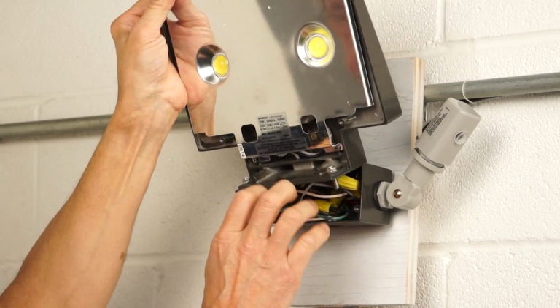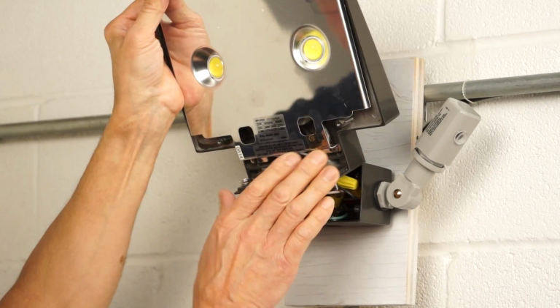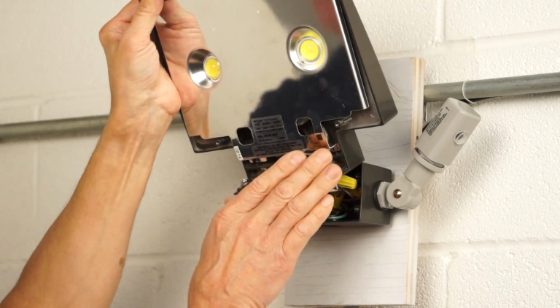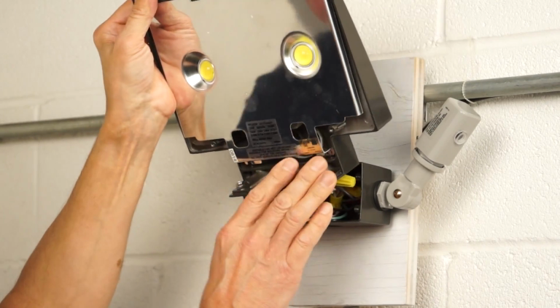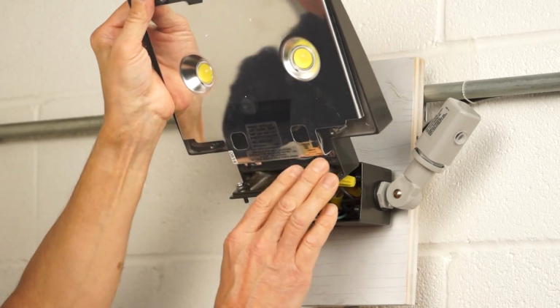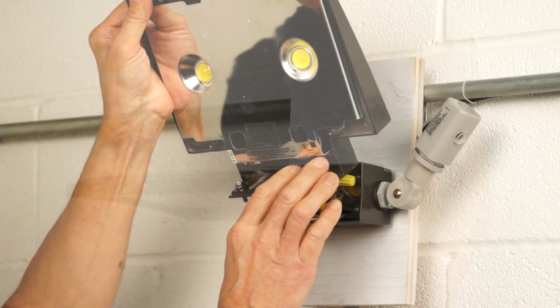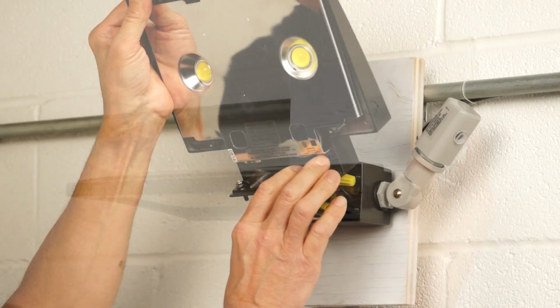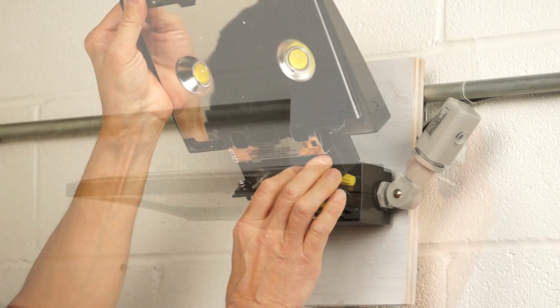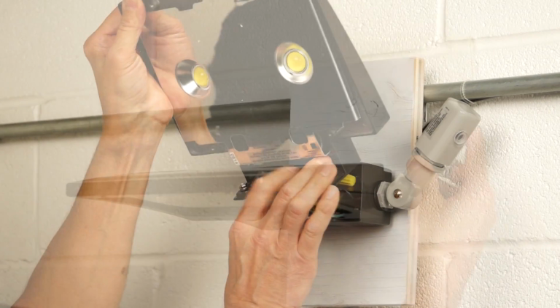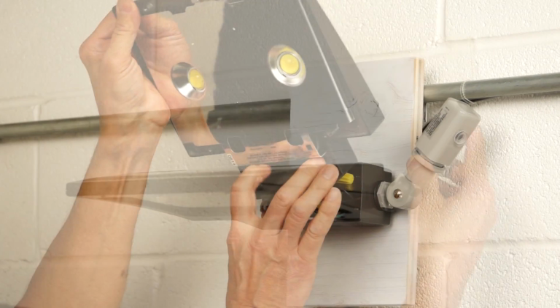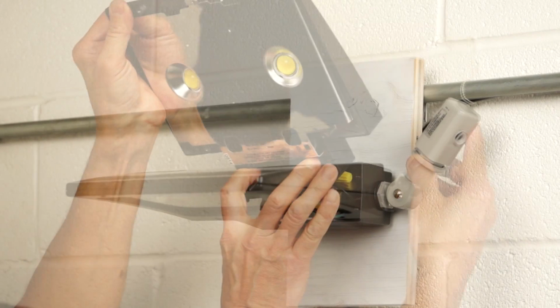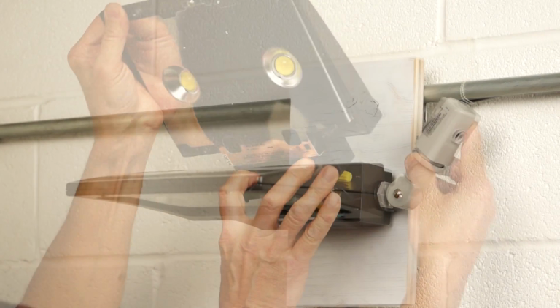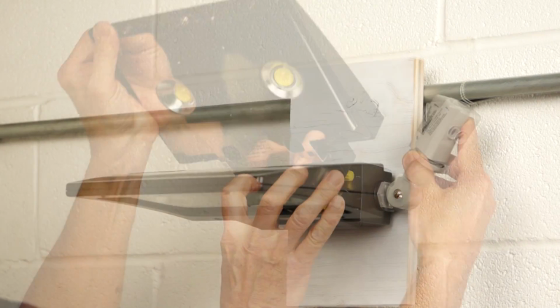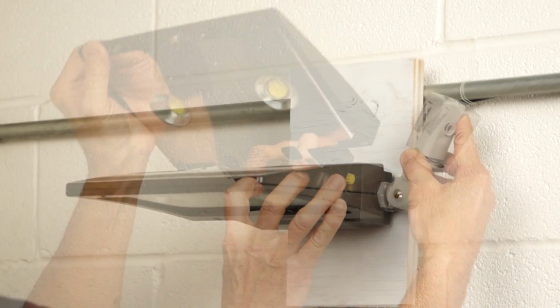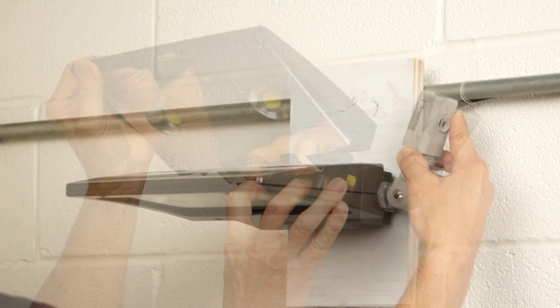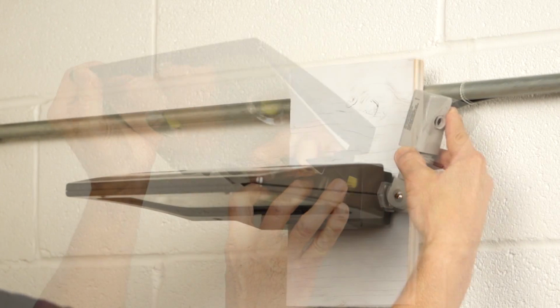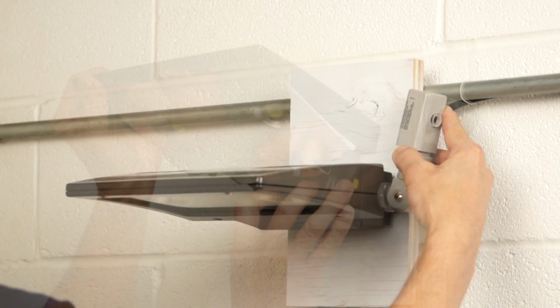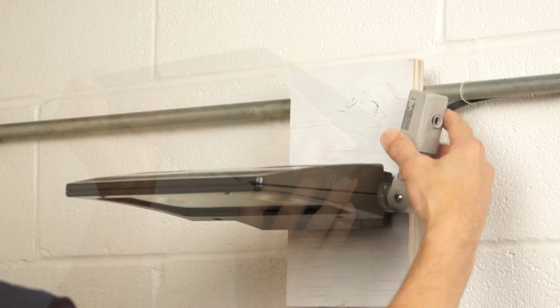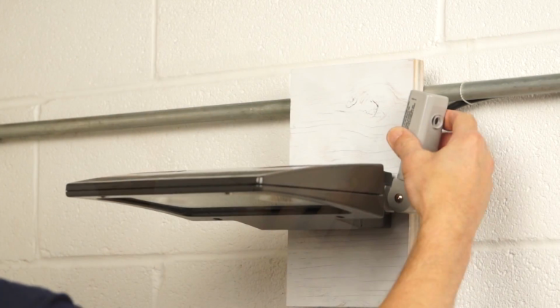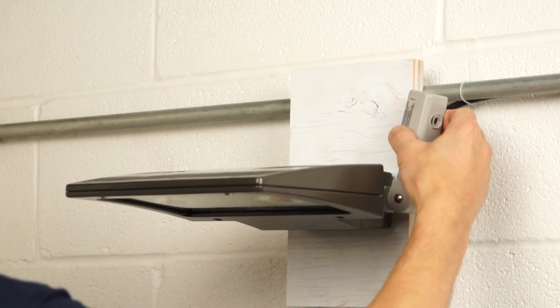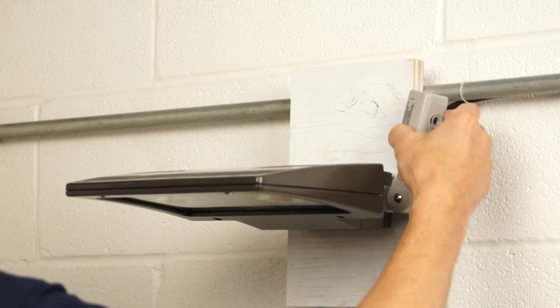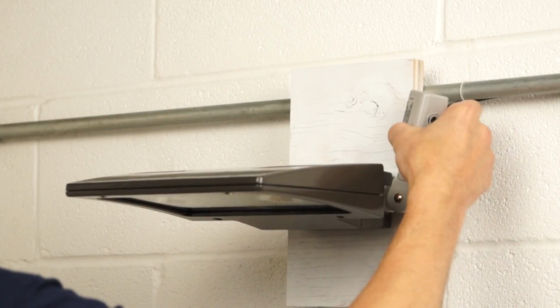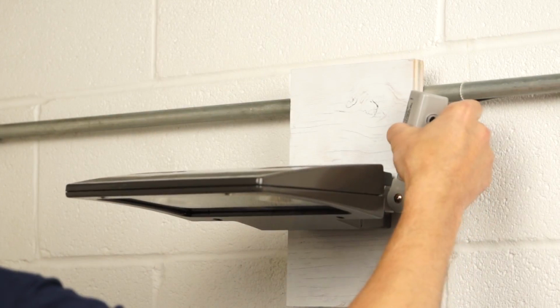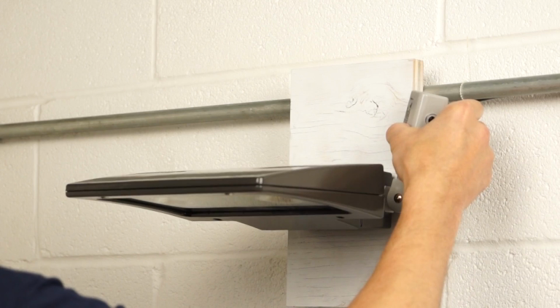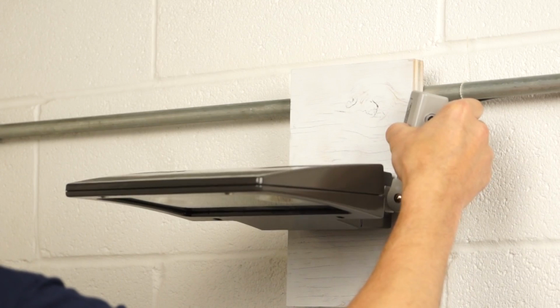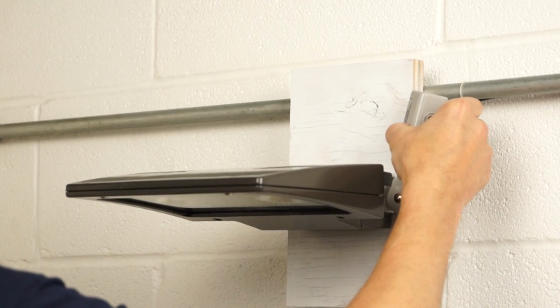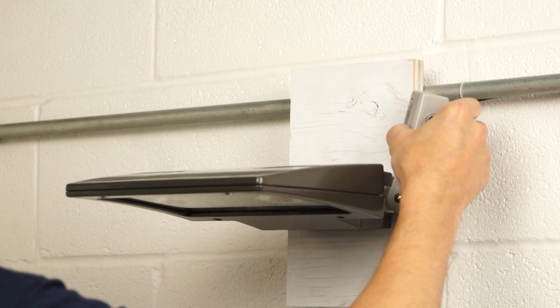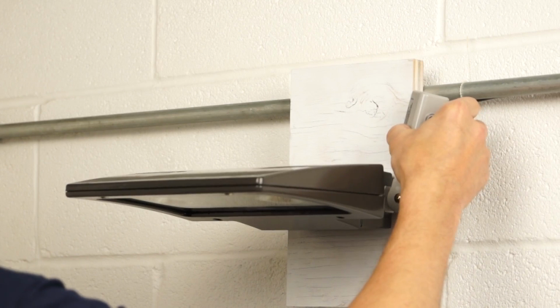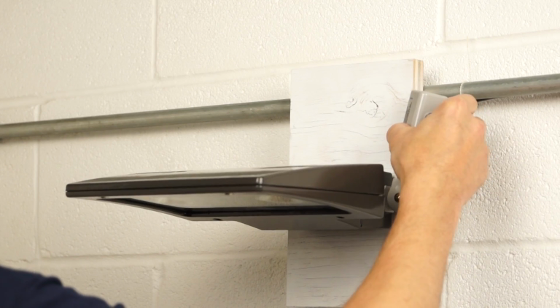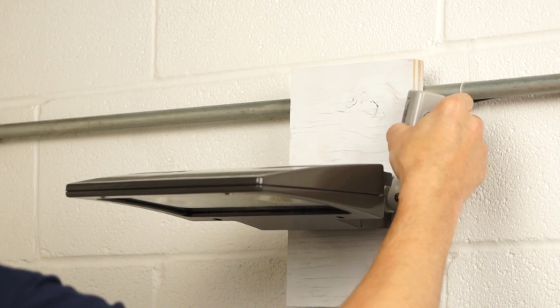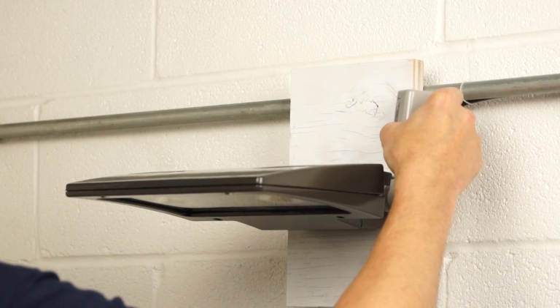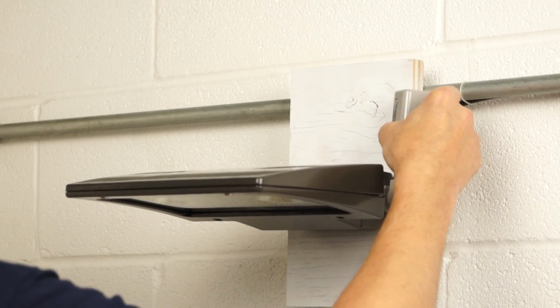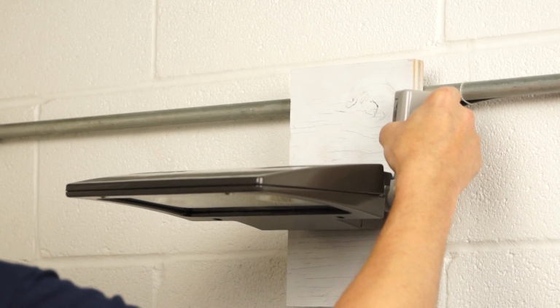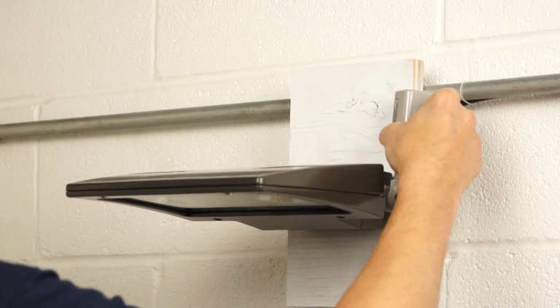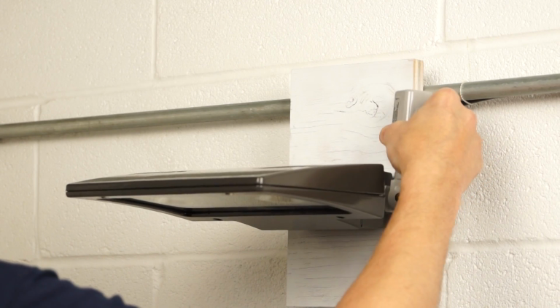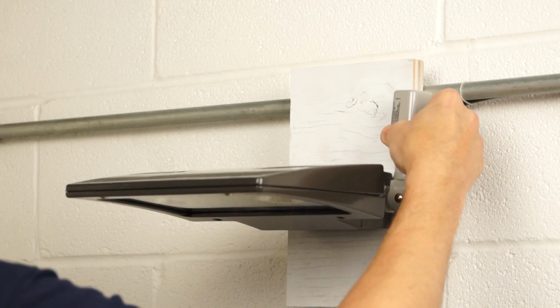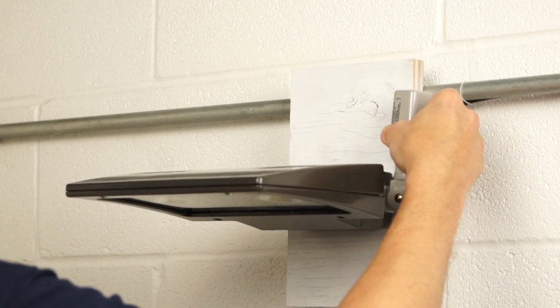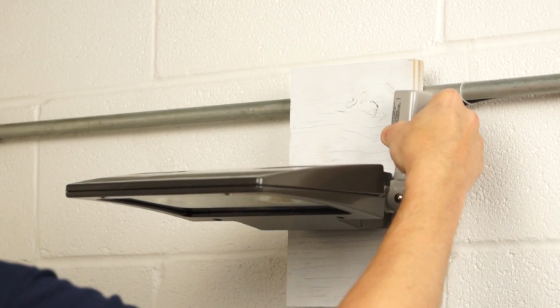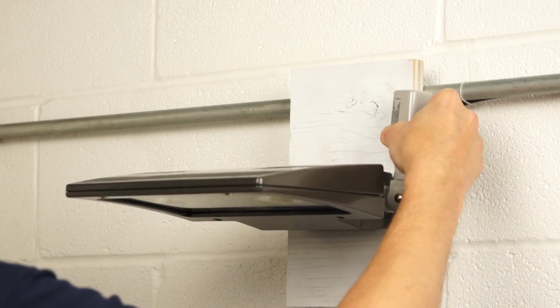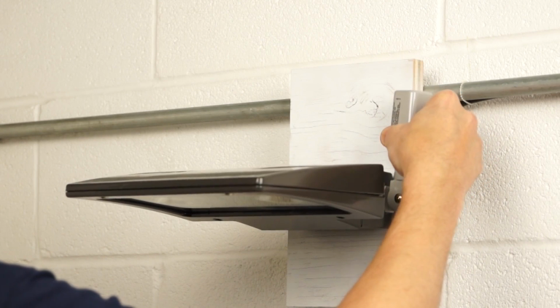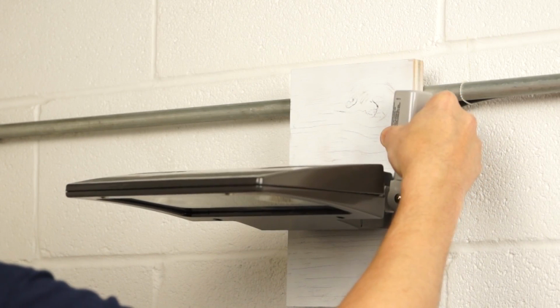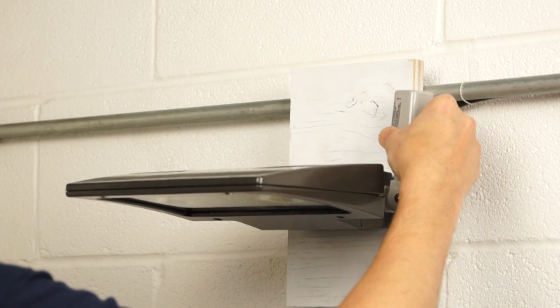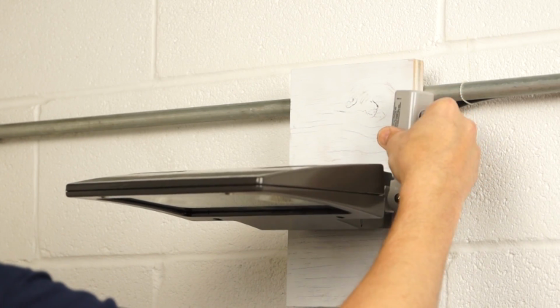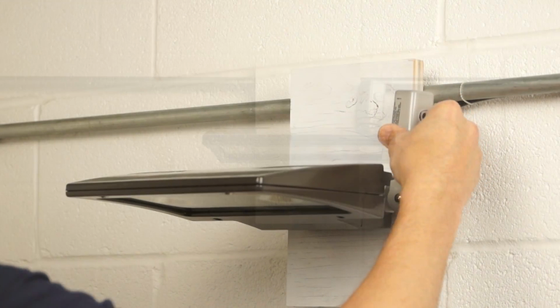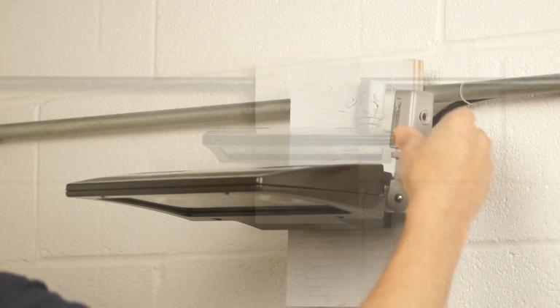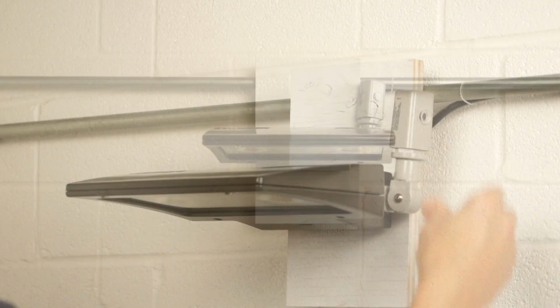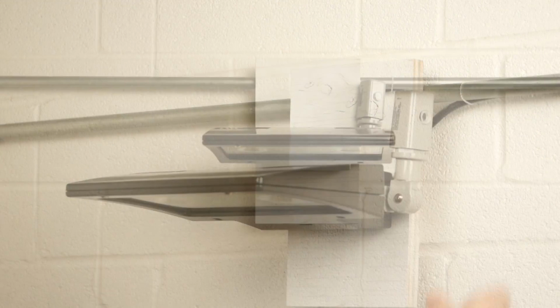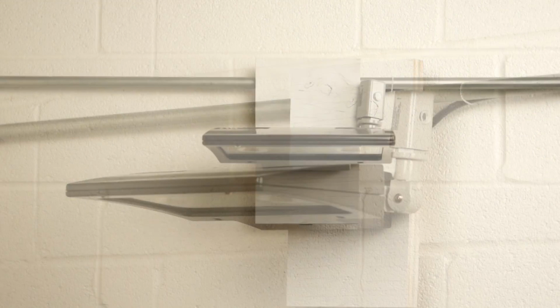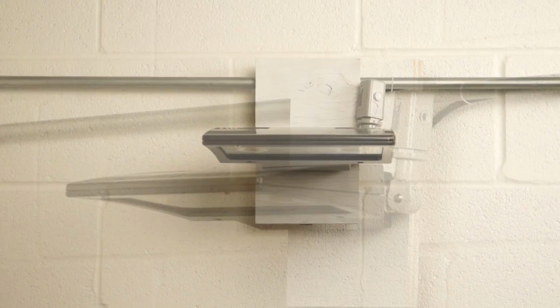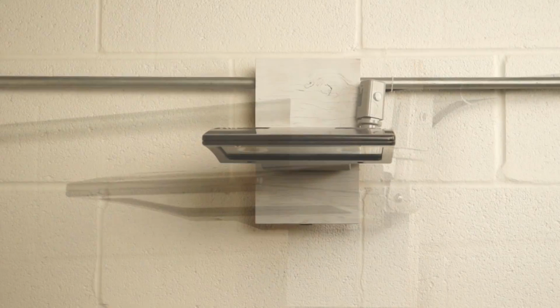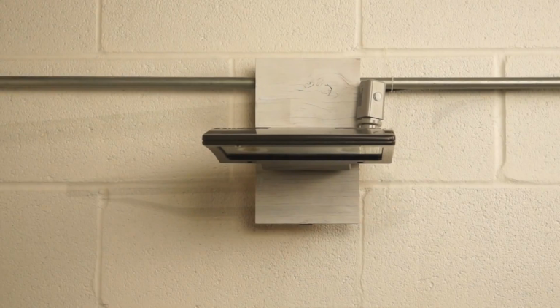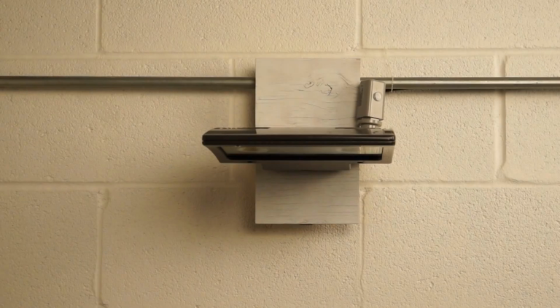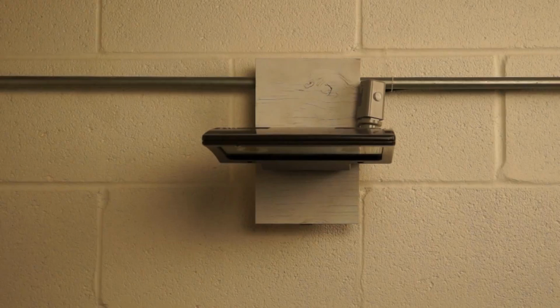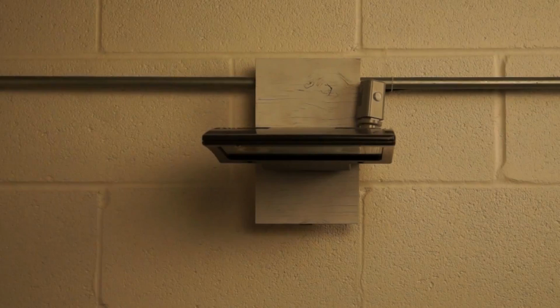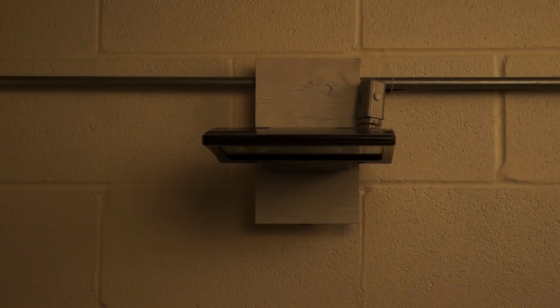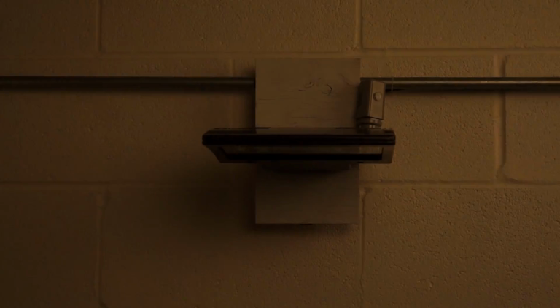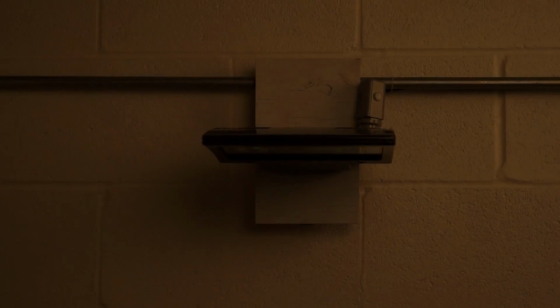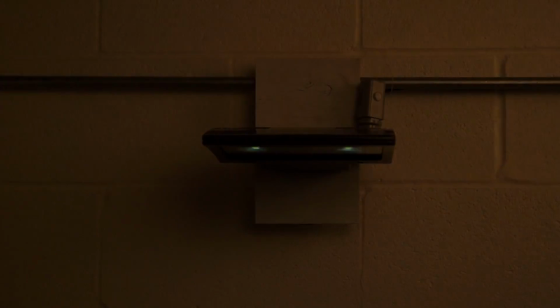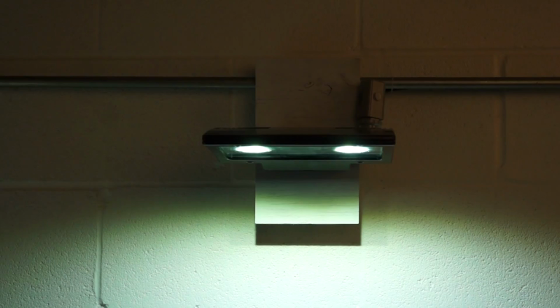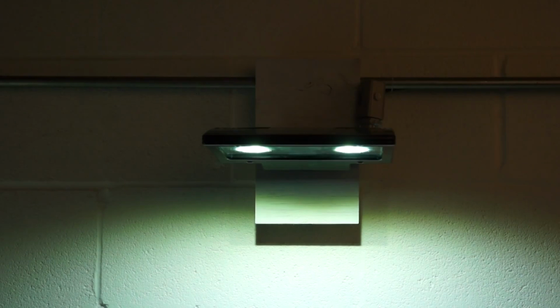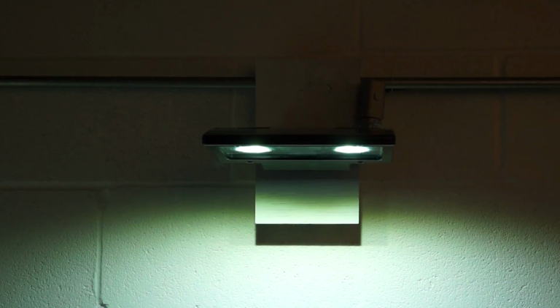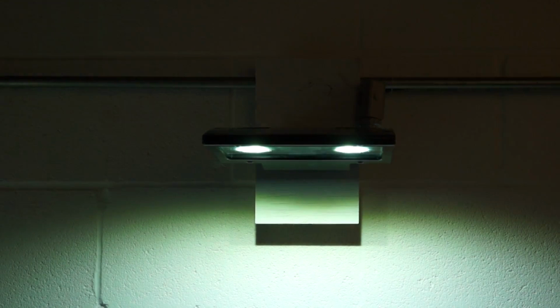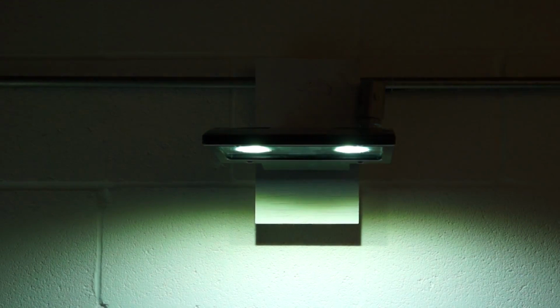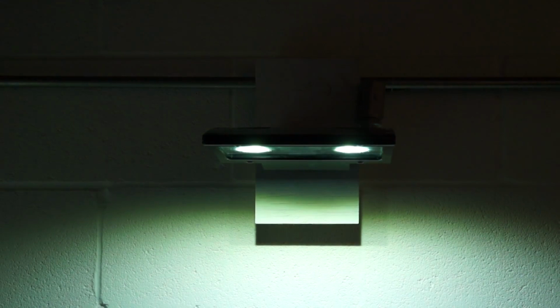Then put the fixture together, reconnect the power, and make your final adjustments. And you're done! Here it is in operation.